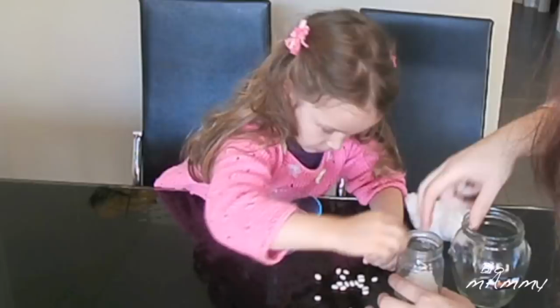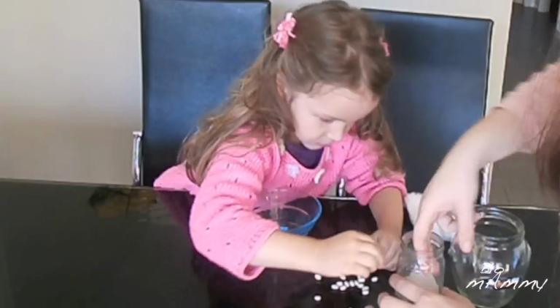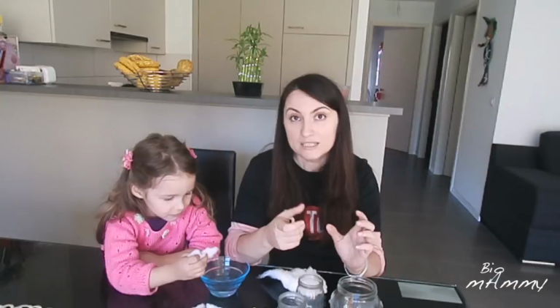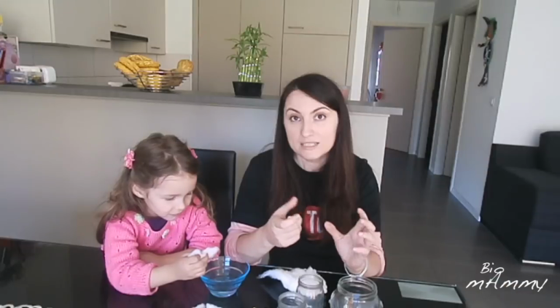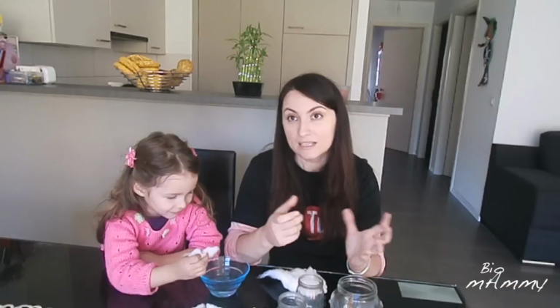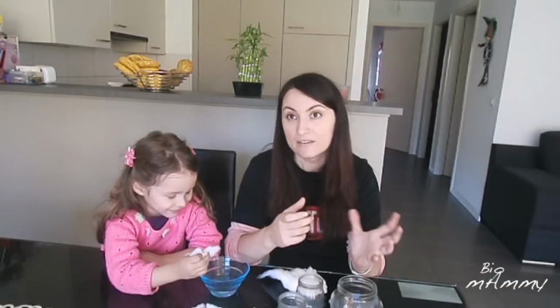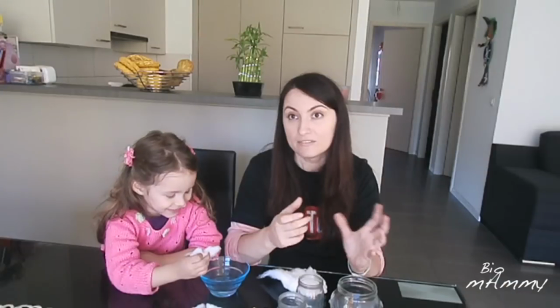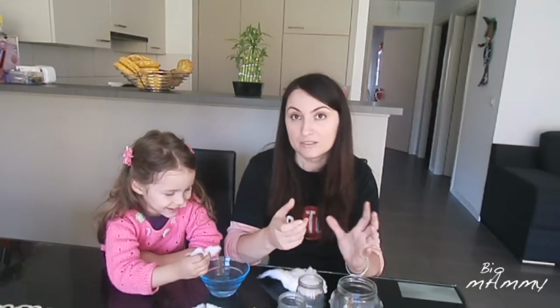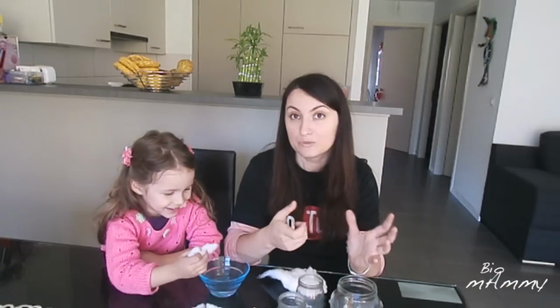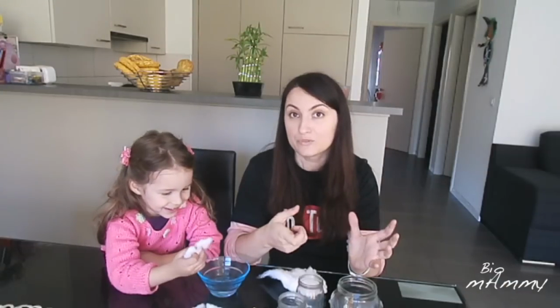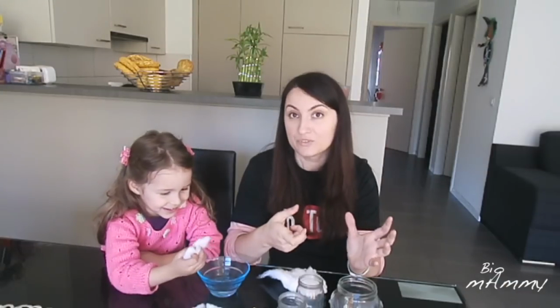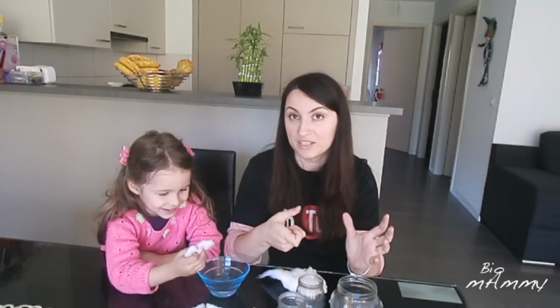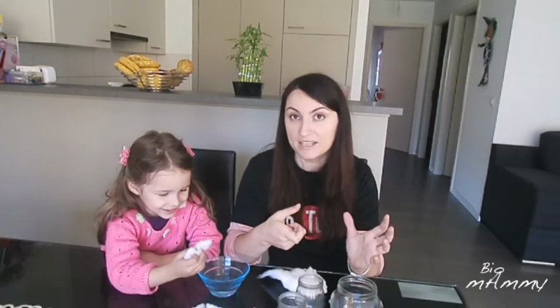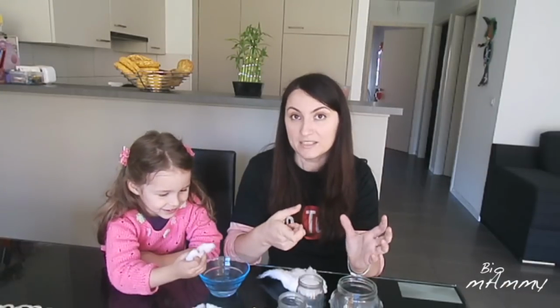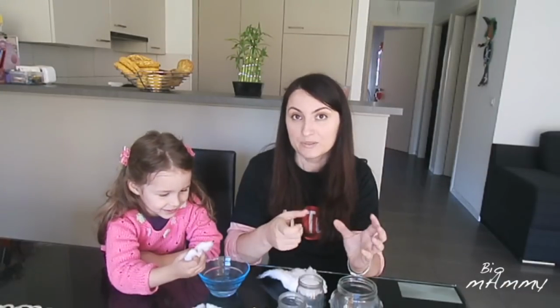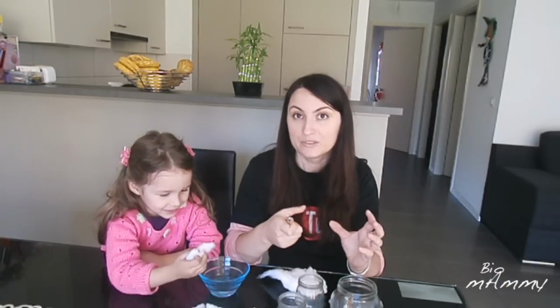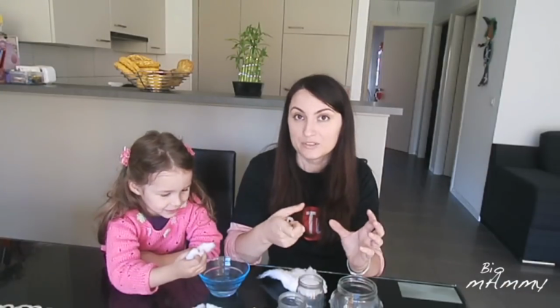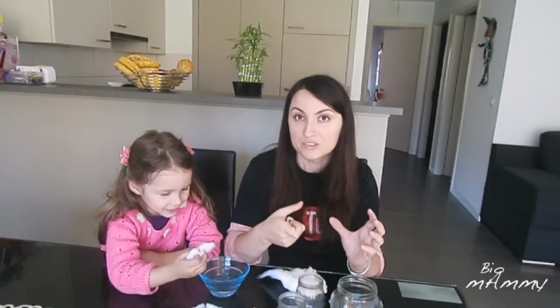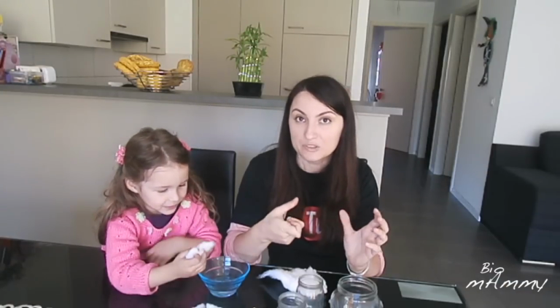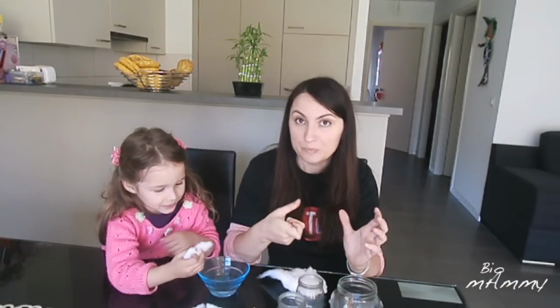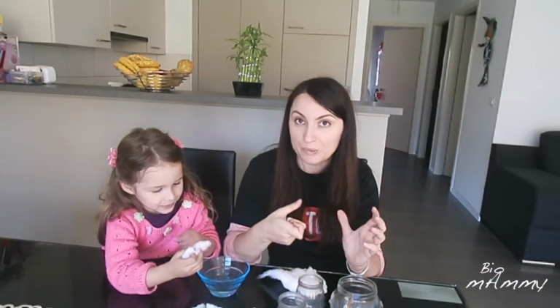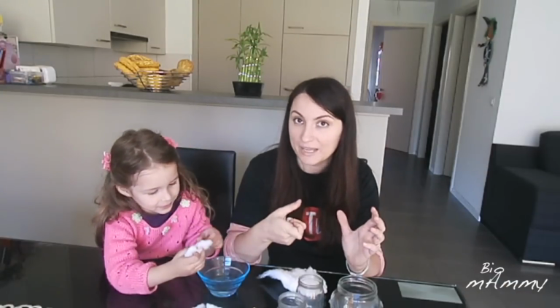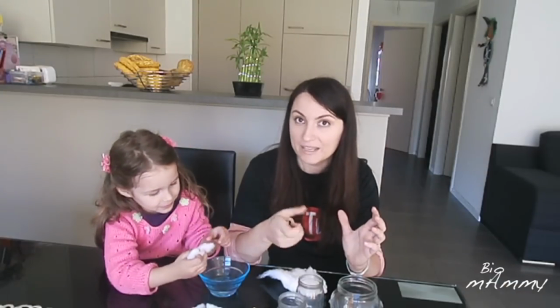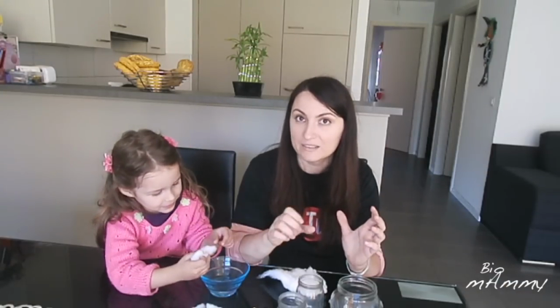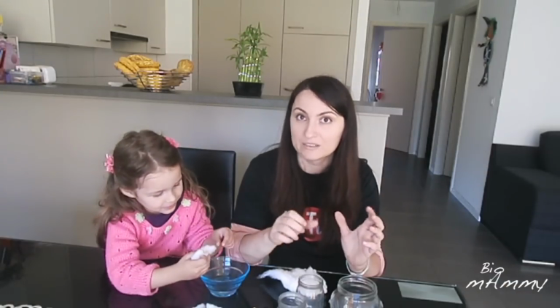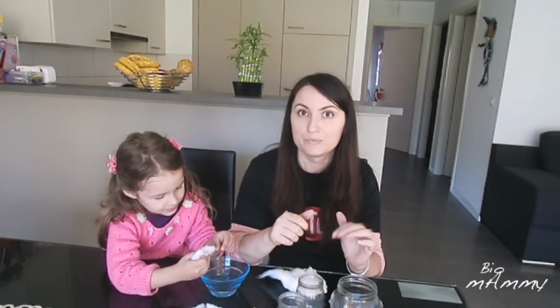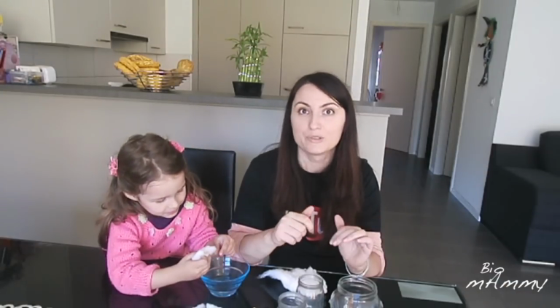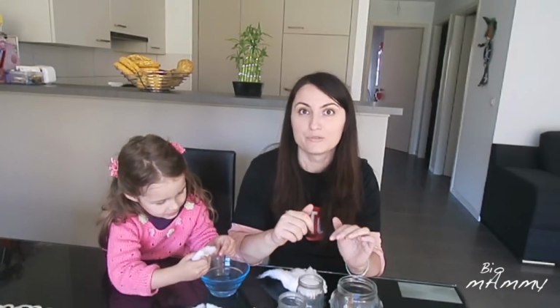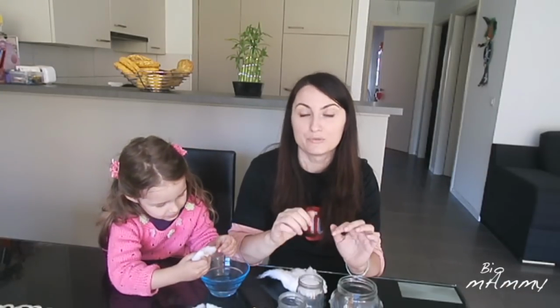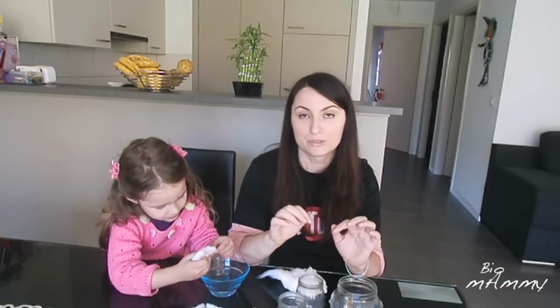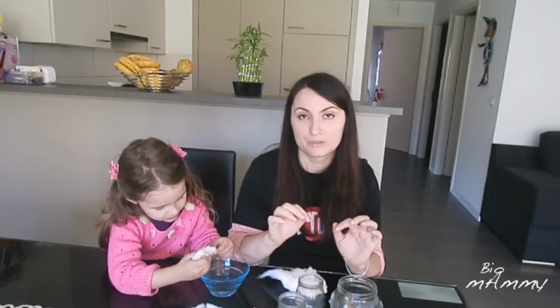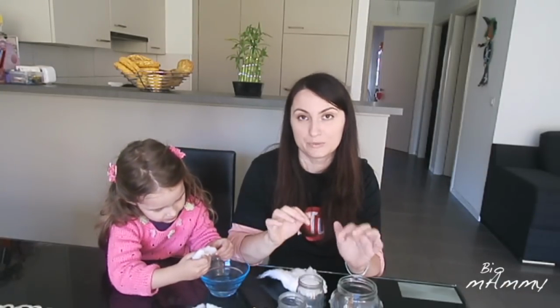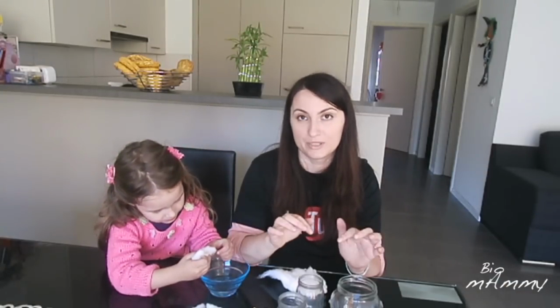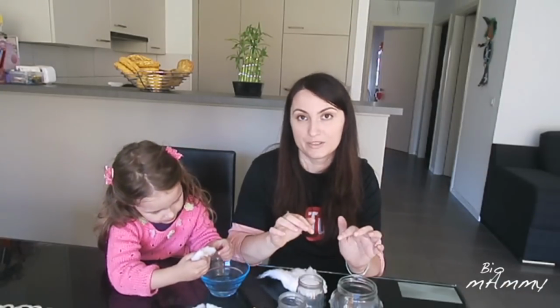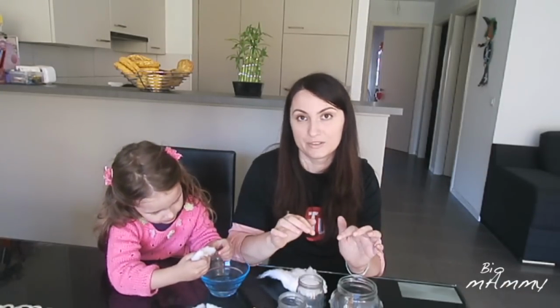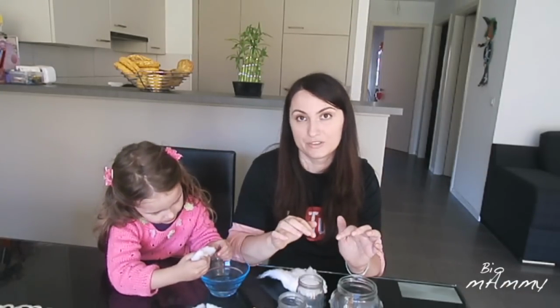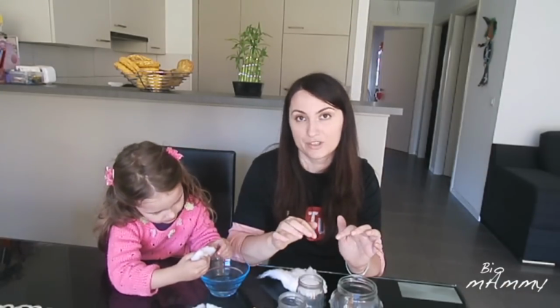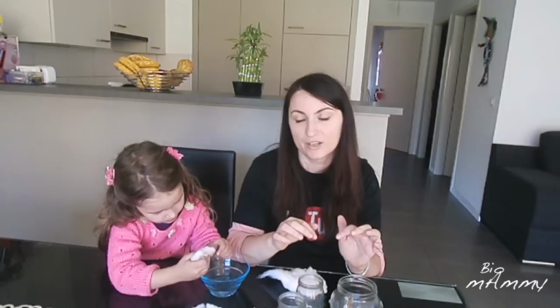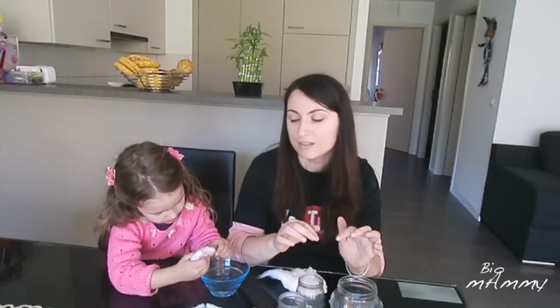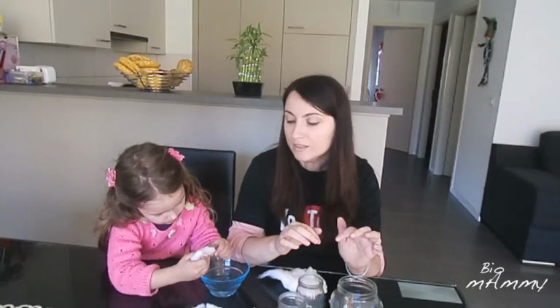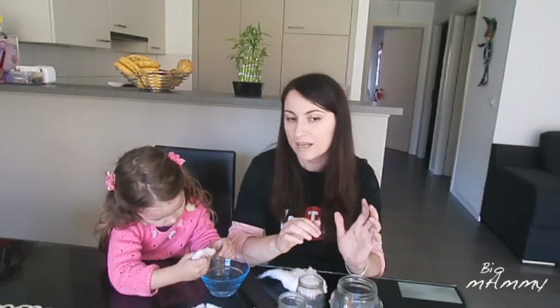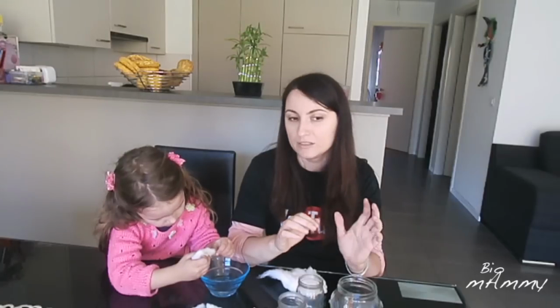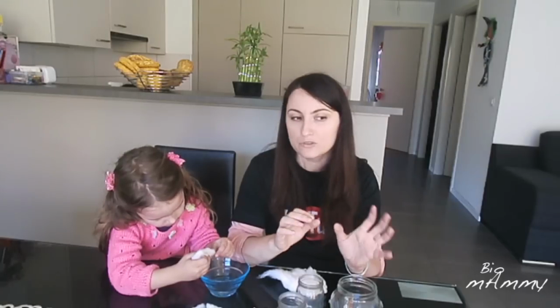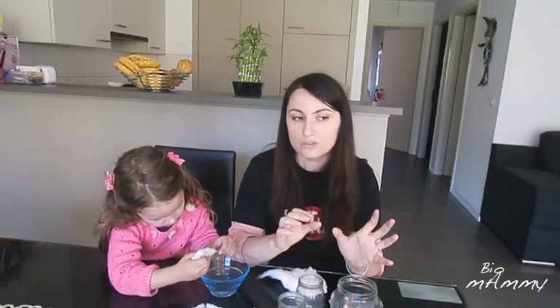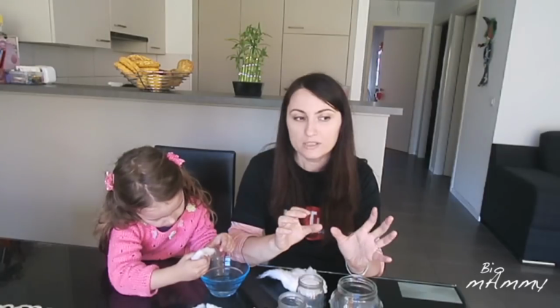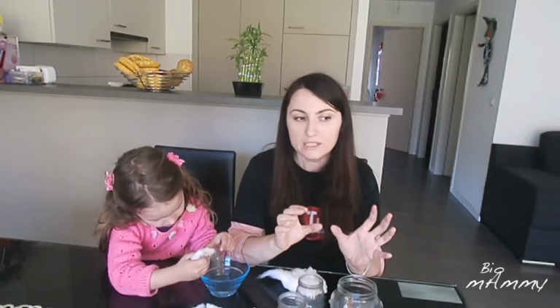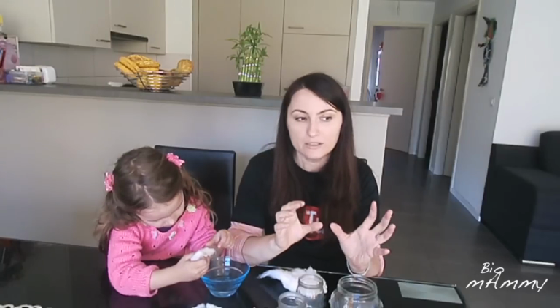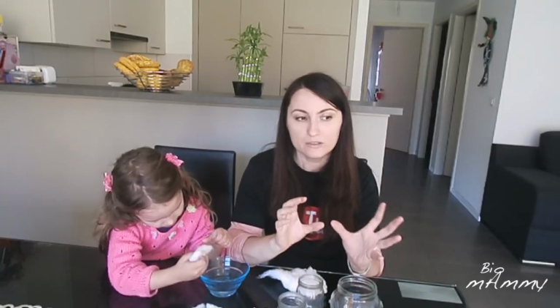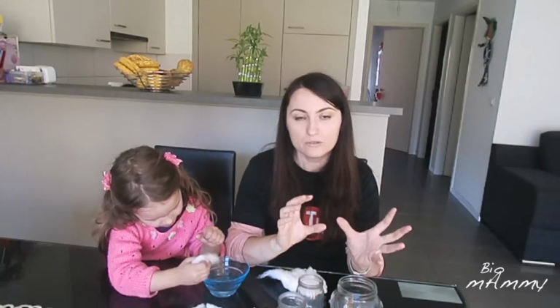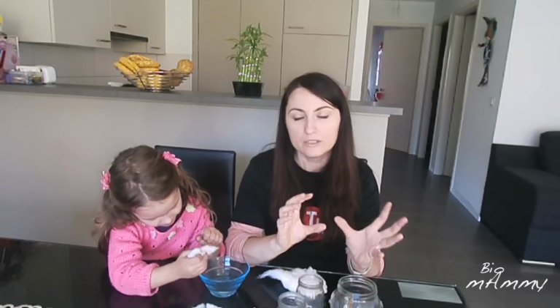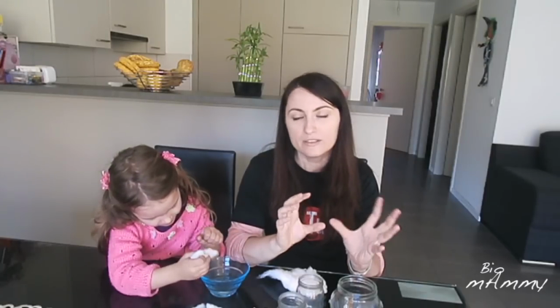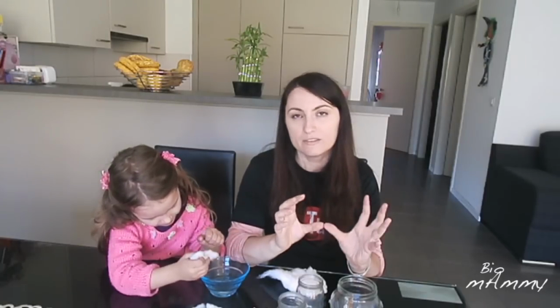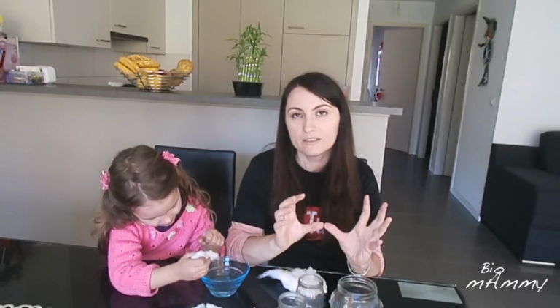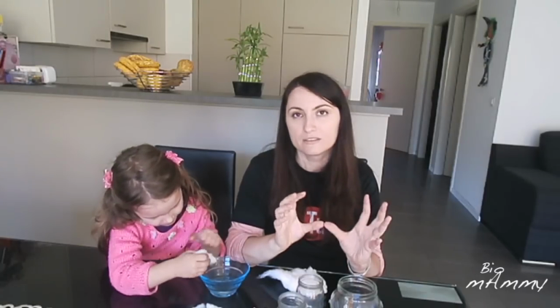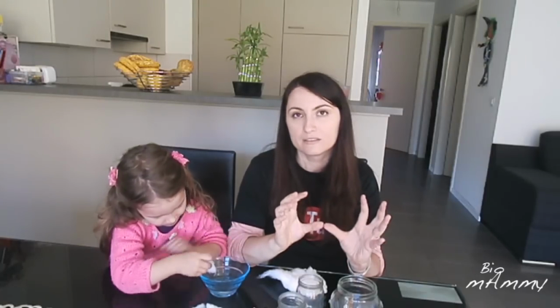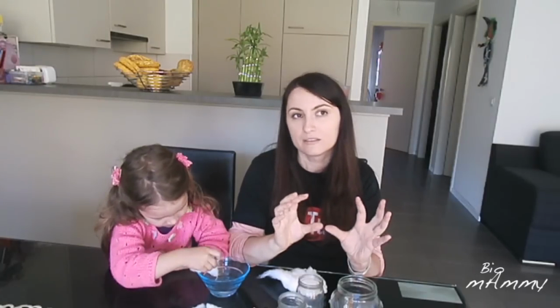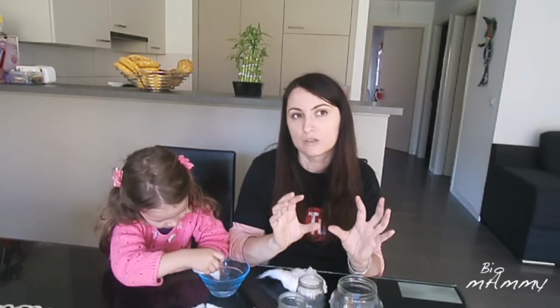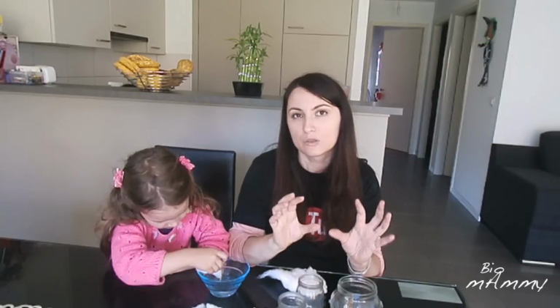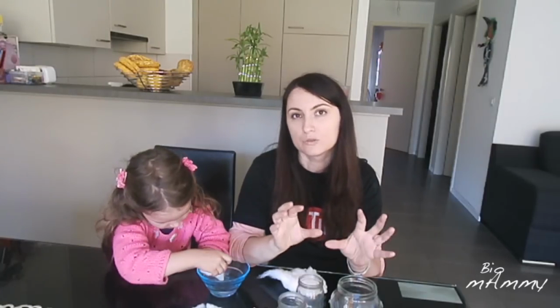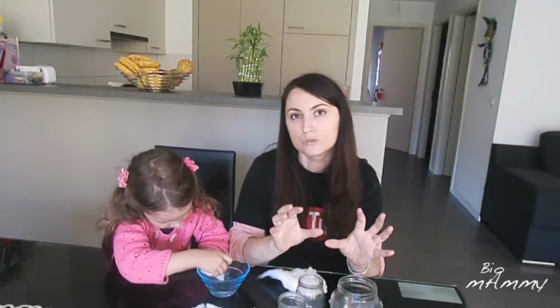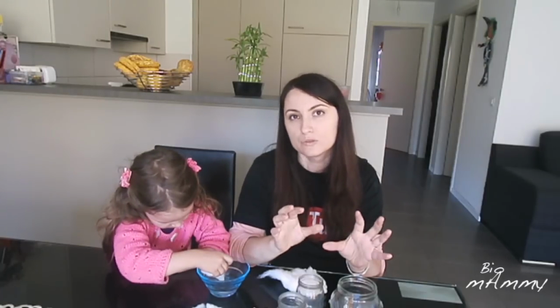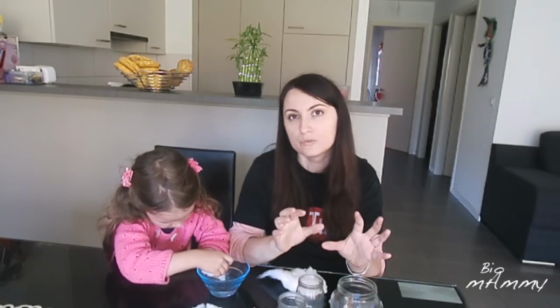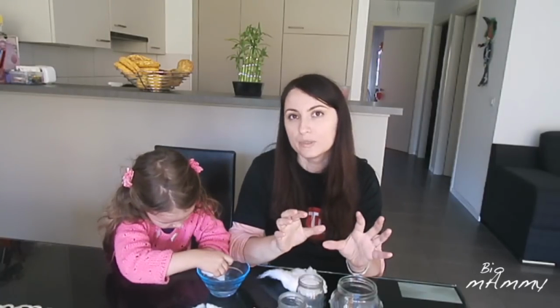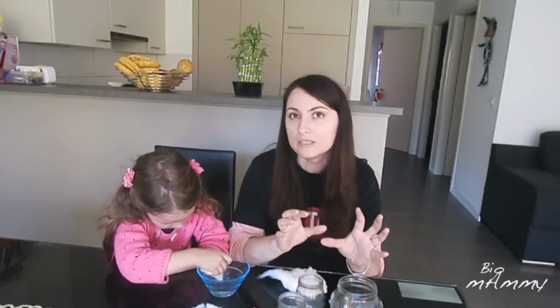Within 2 weeks we are going to observe how it grows. Basically every 2-3 days we are going to spray a little bit of water into the jar, and usually you leave it close to the window.